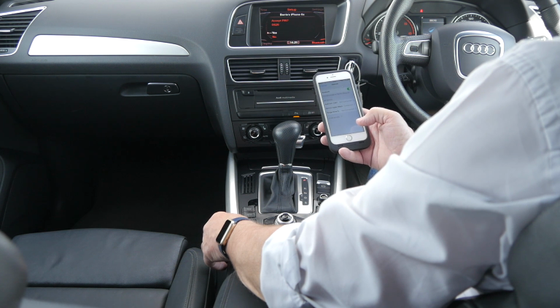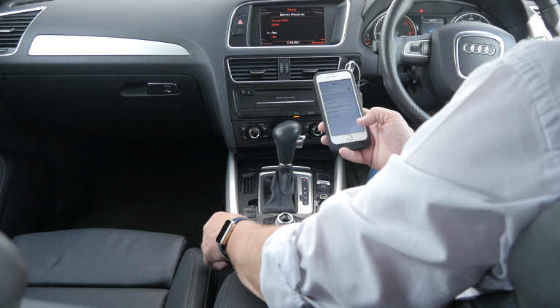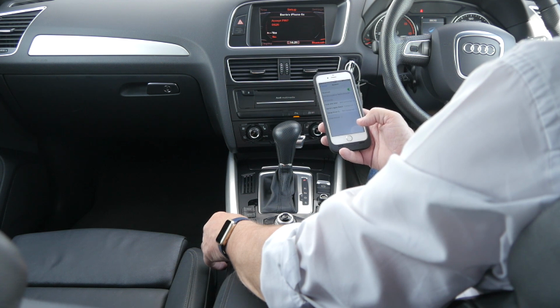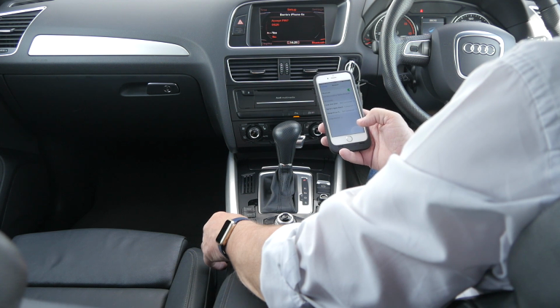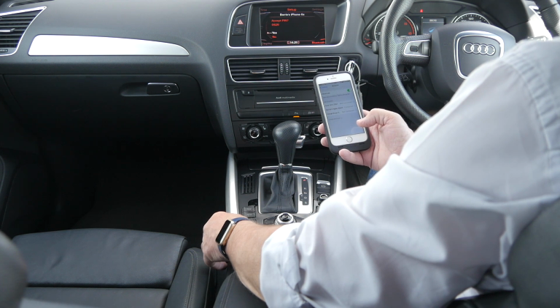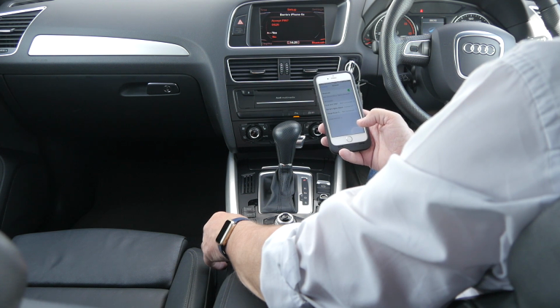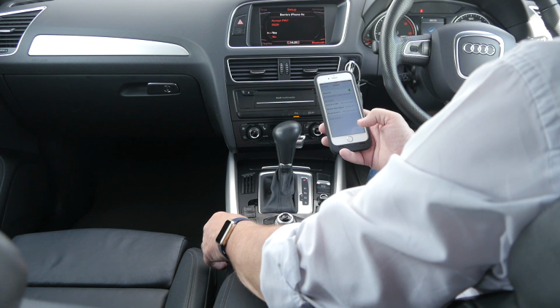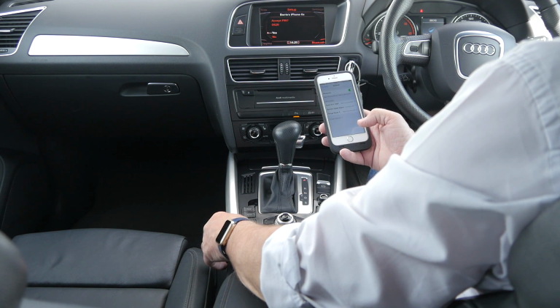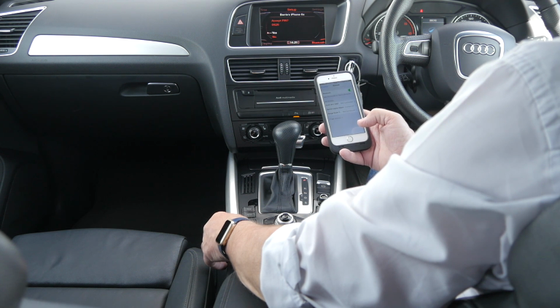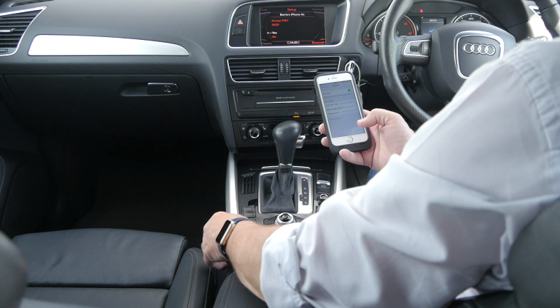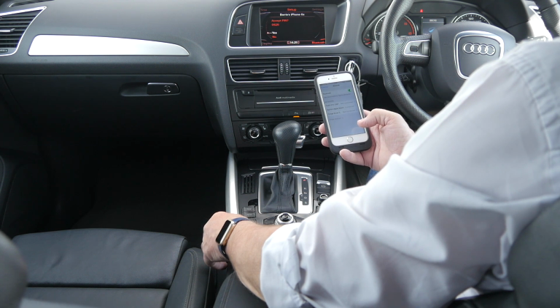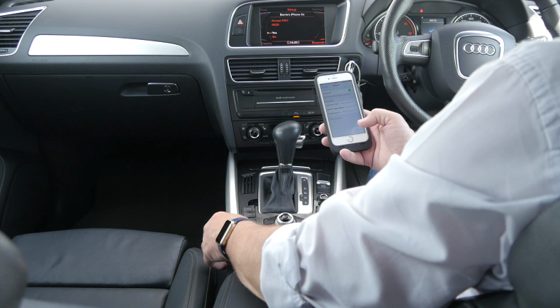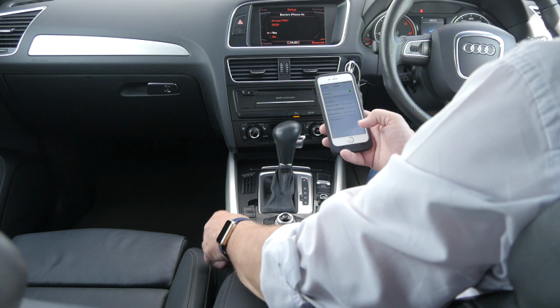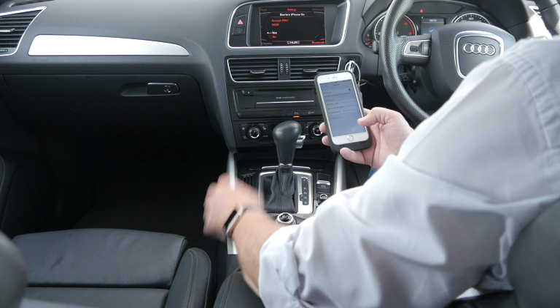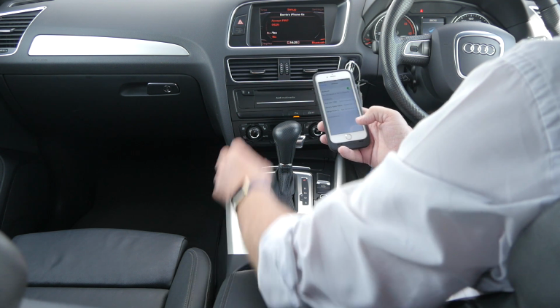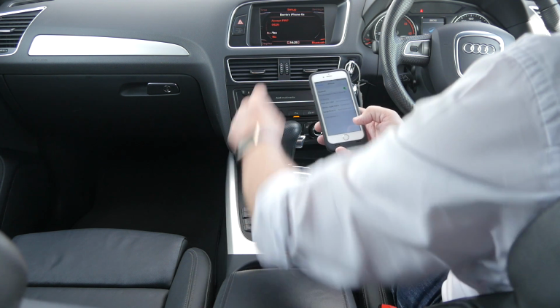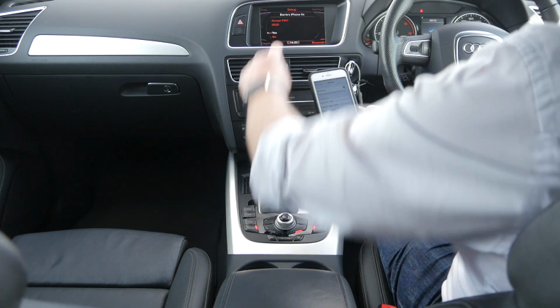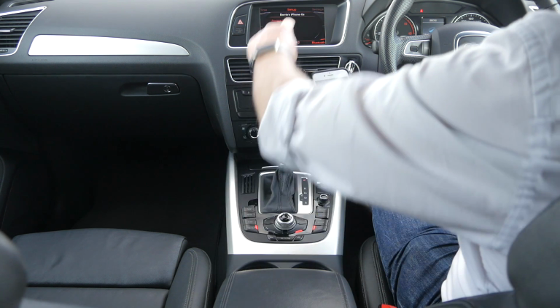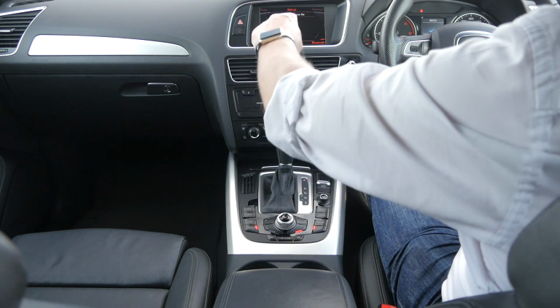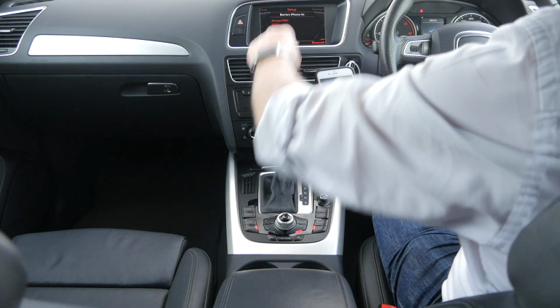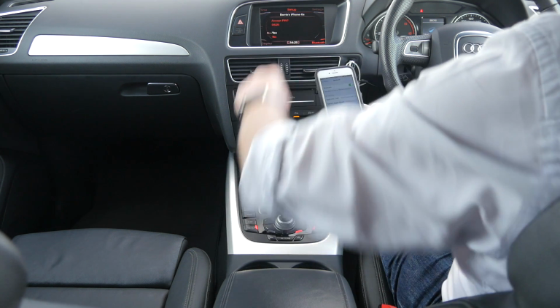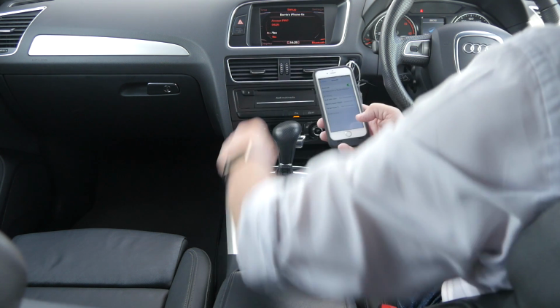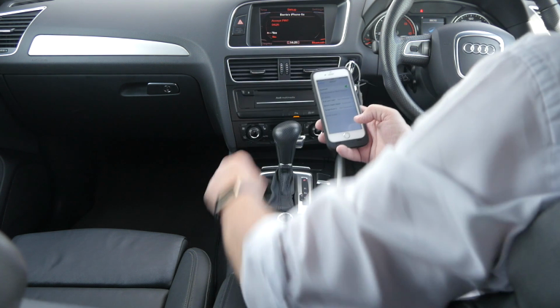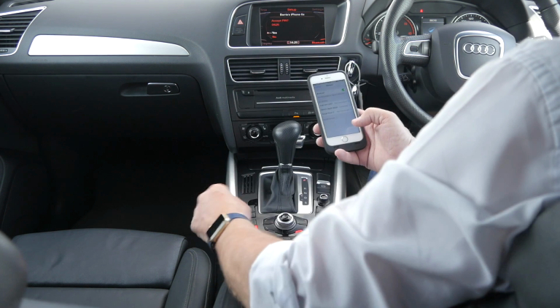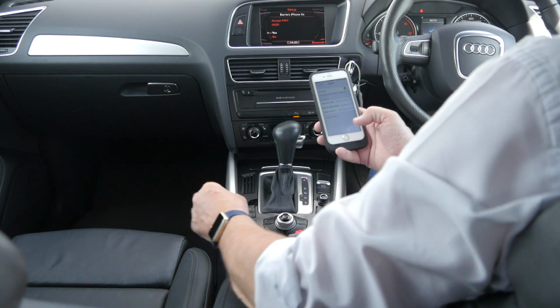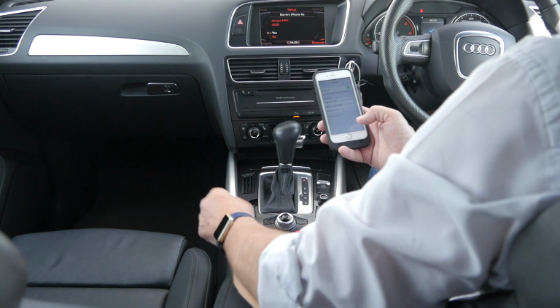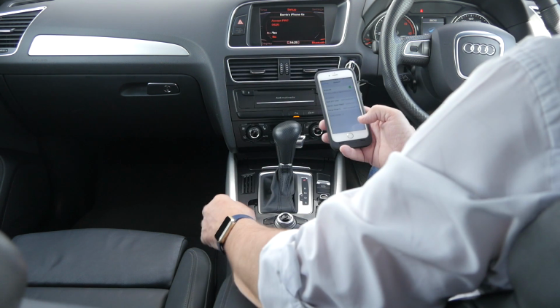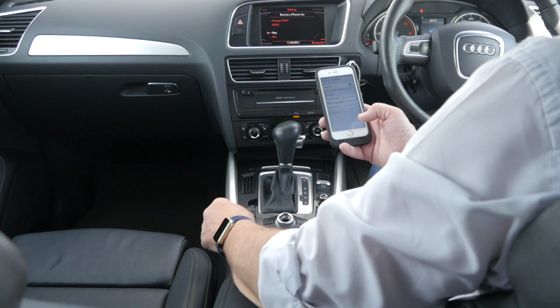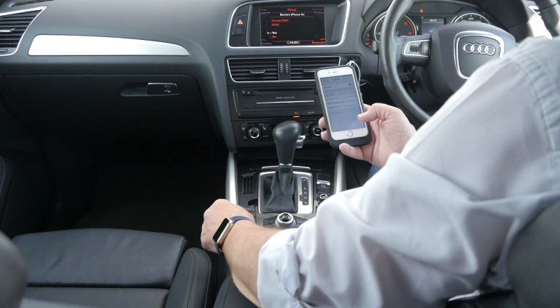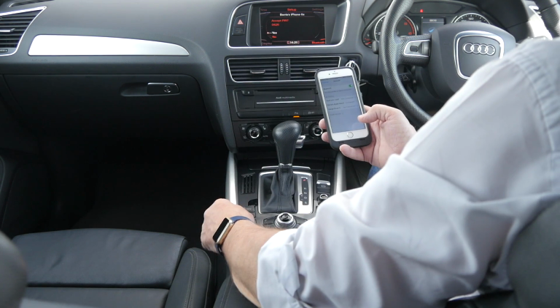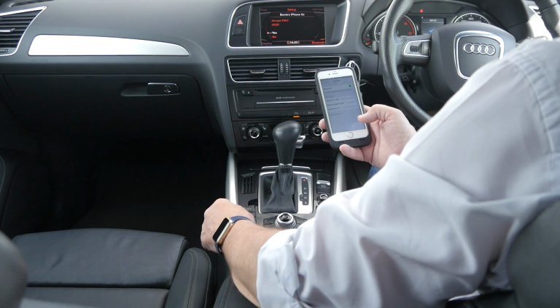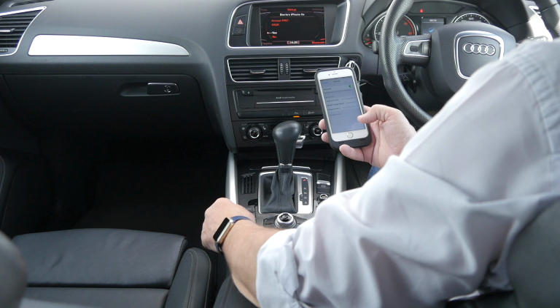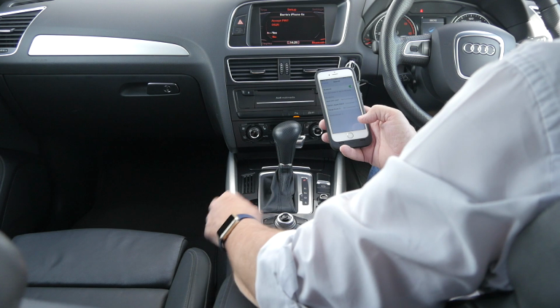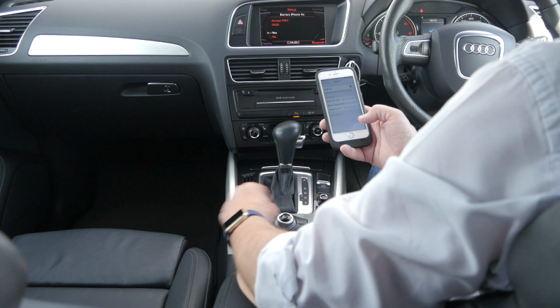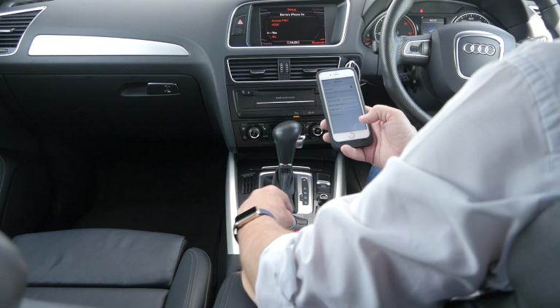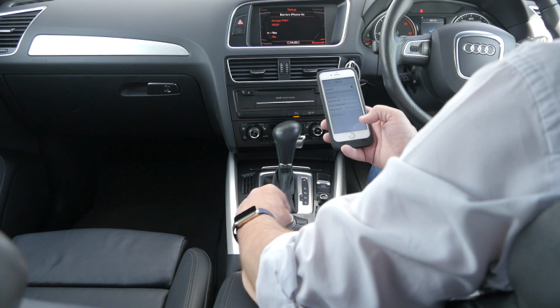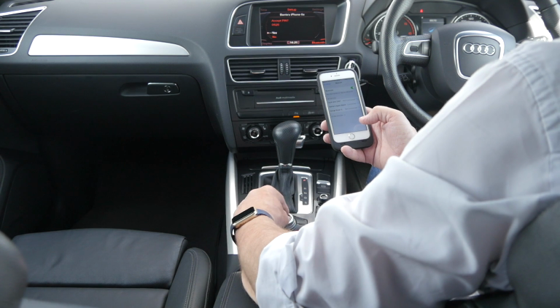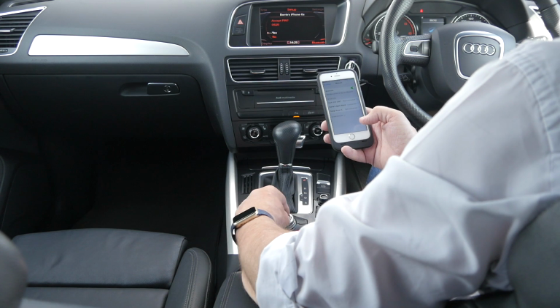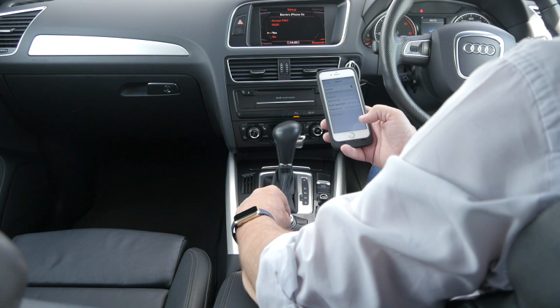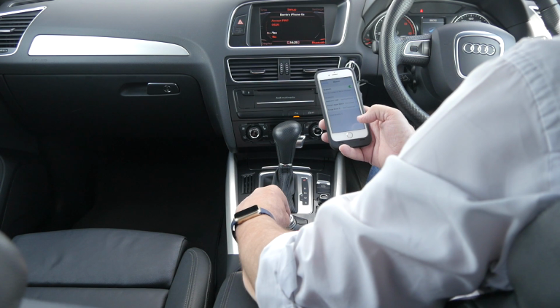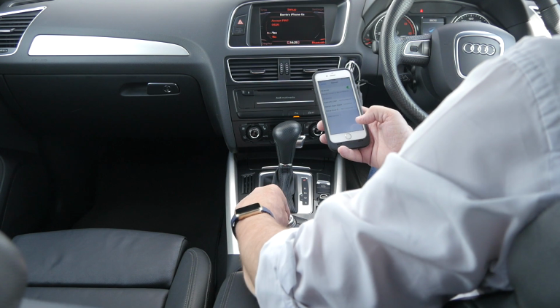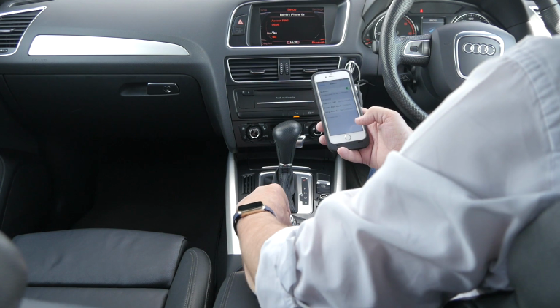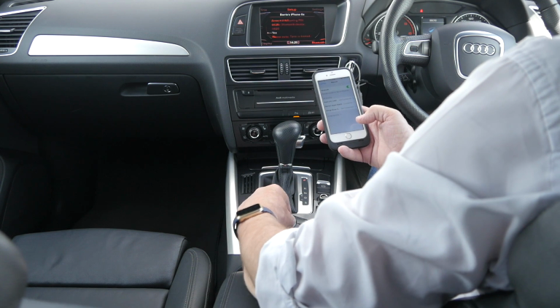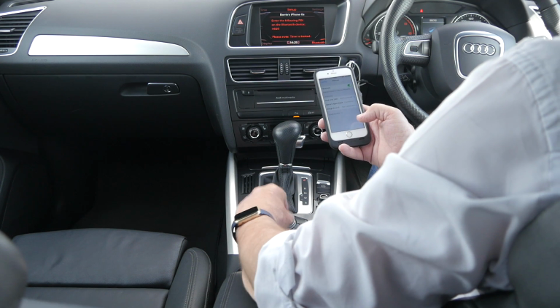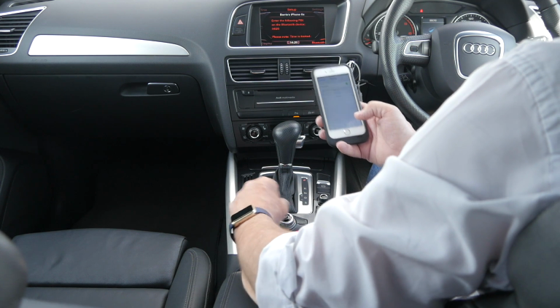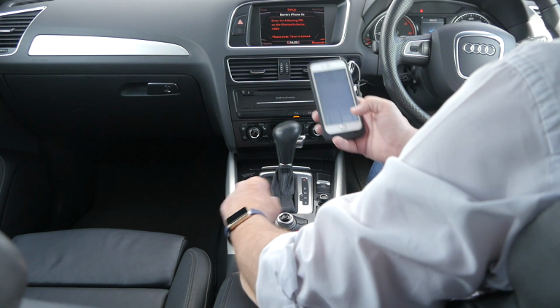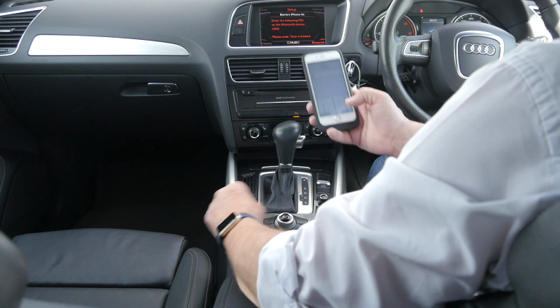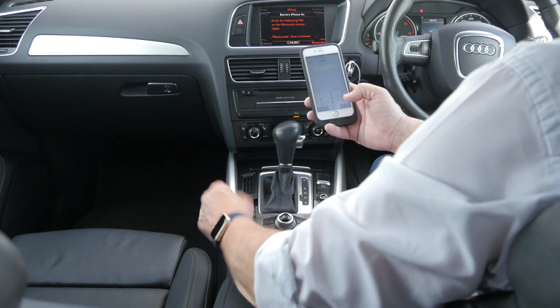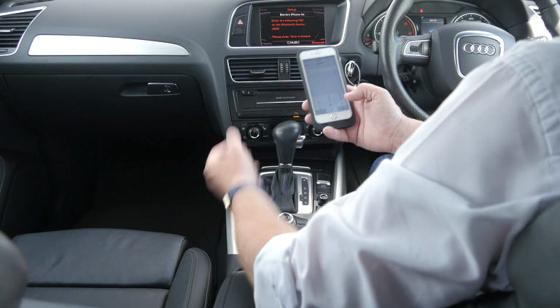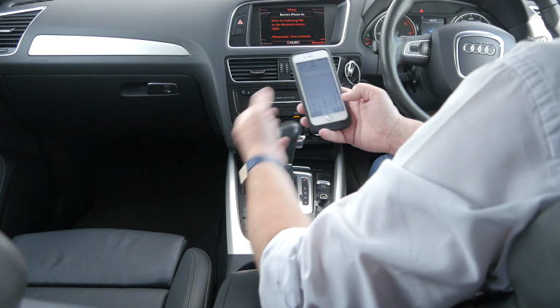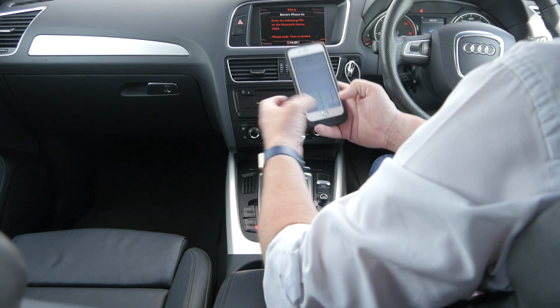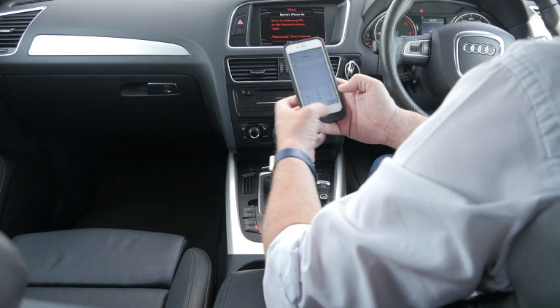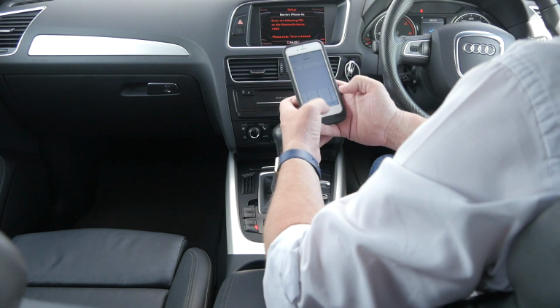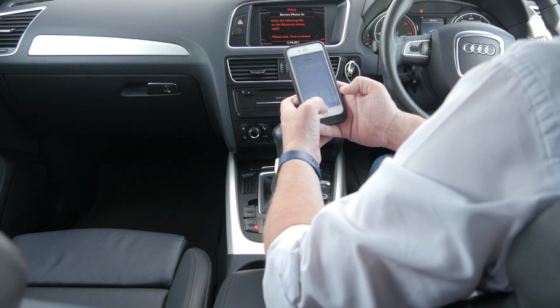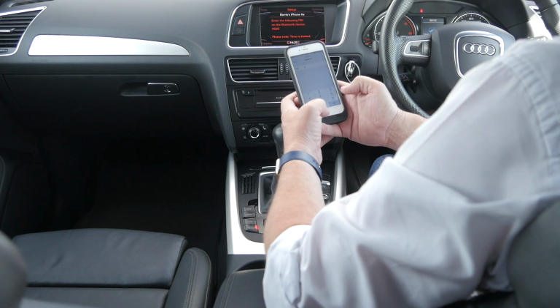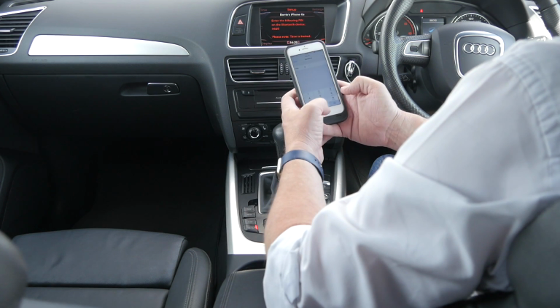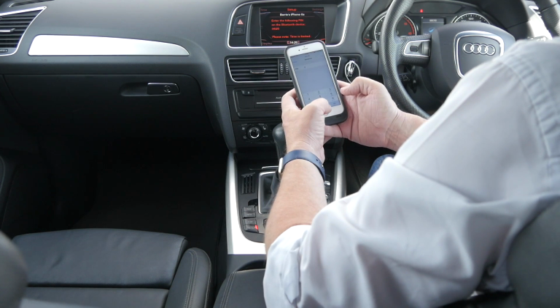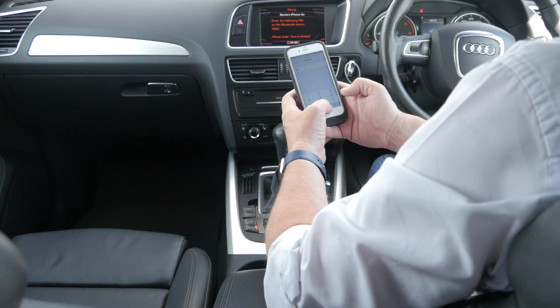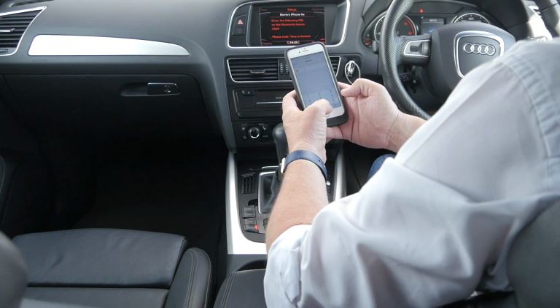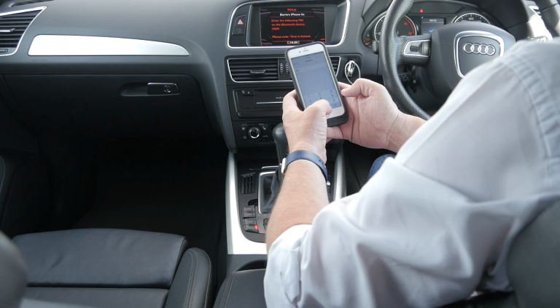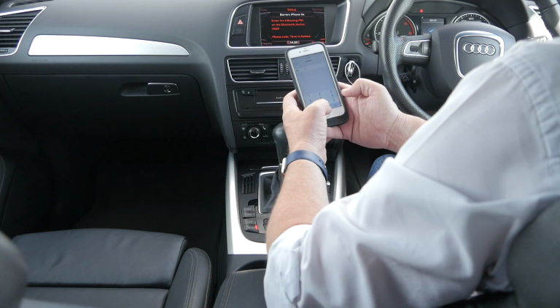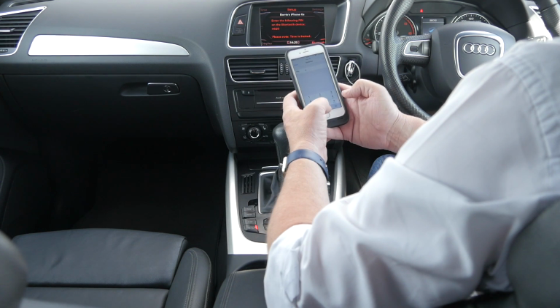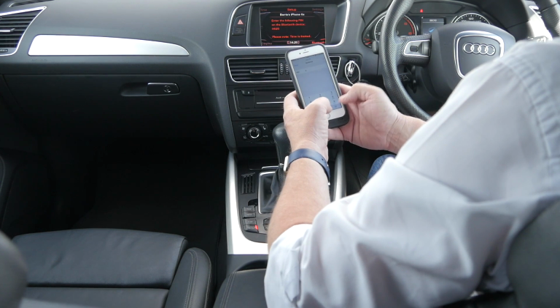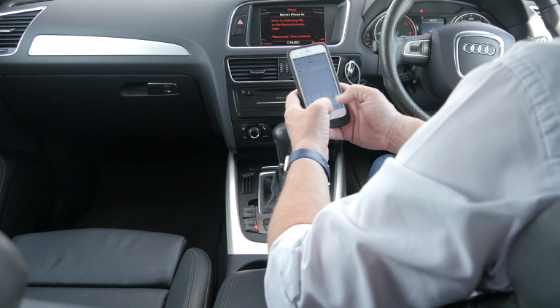Then we have telephone, which is the bottom button here. Whoops, my arm's covering it — telephone there.